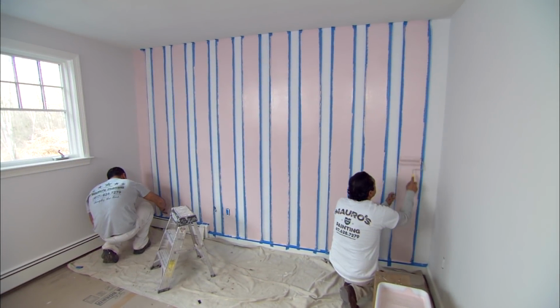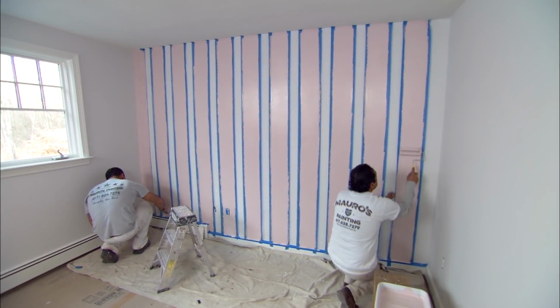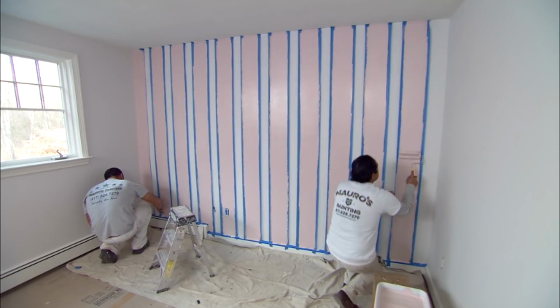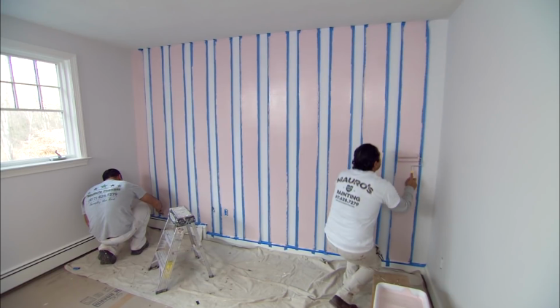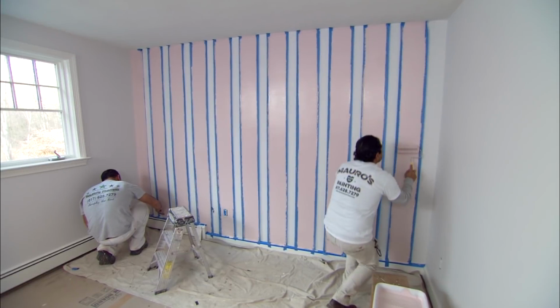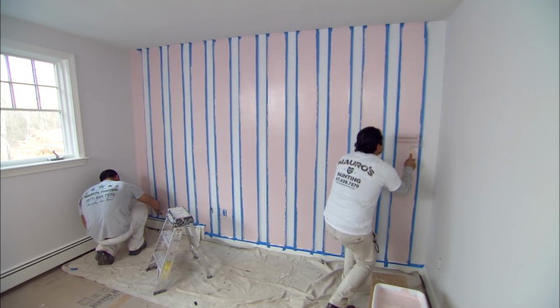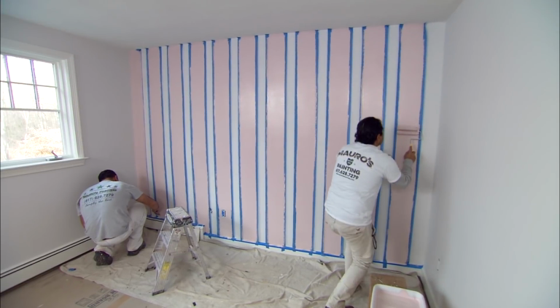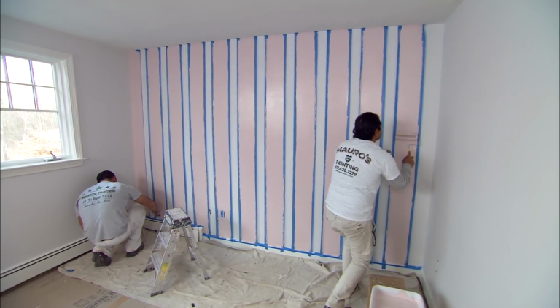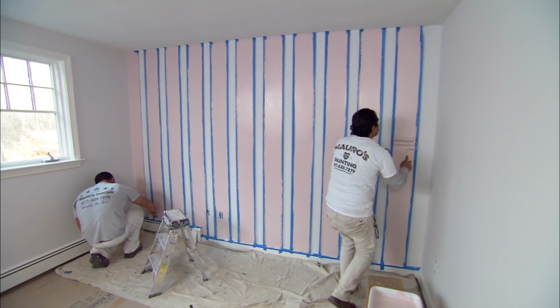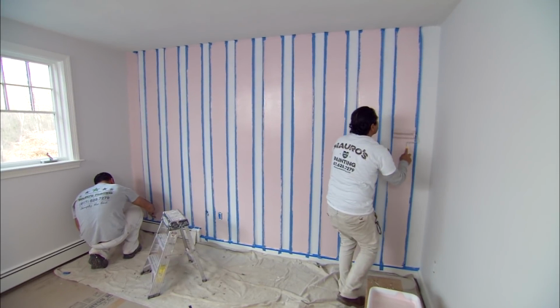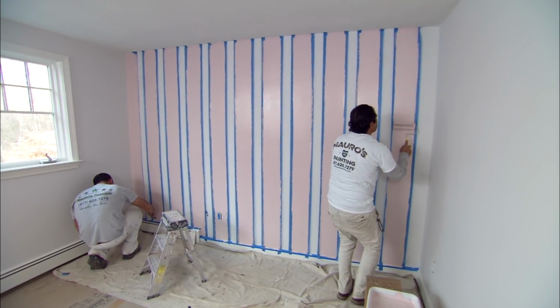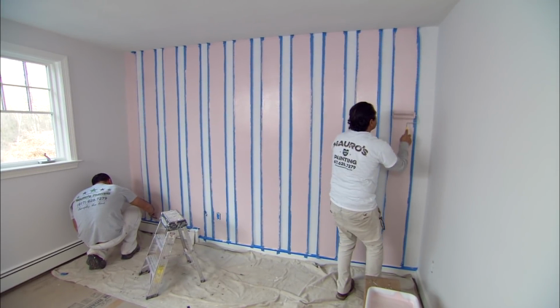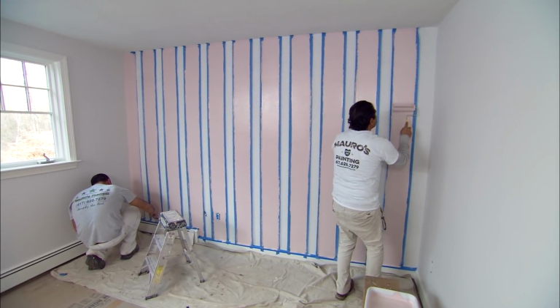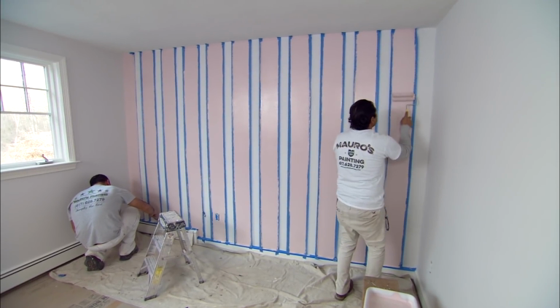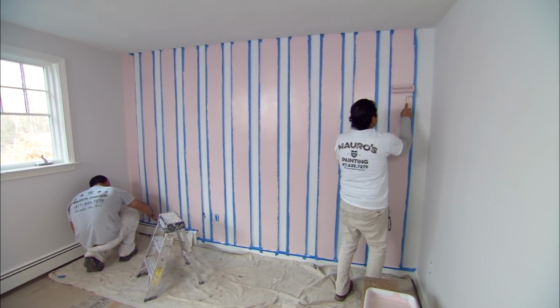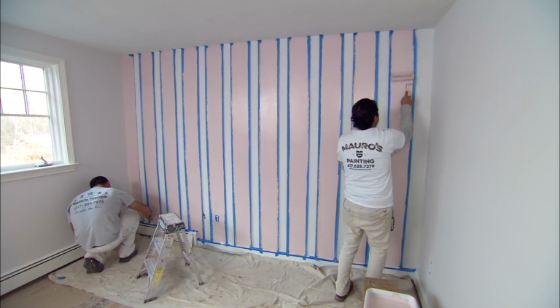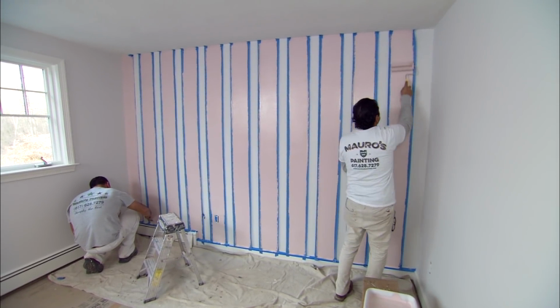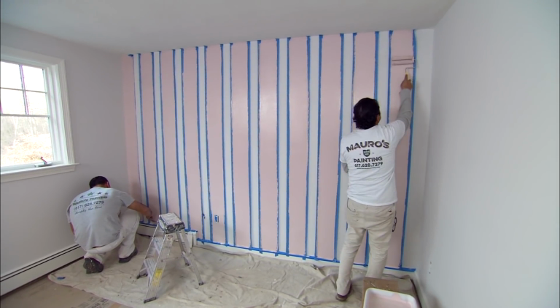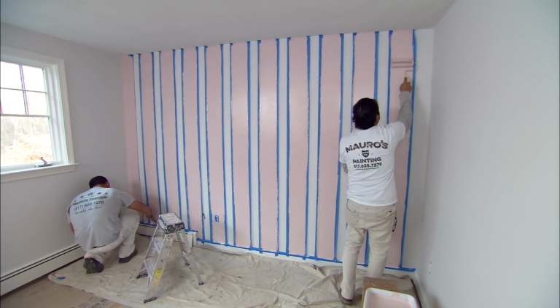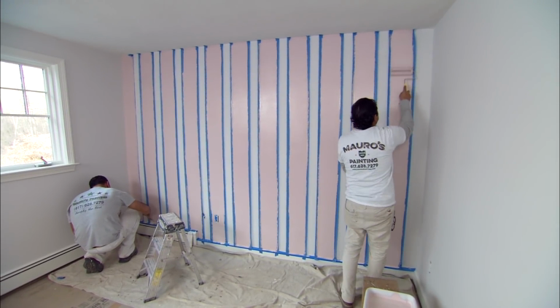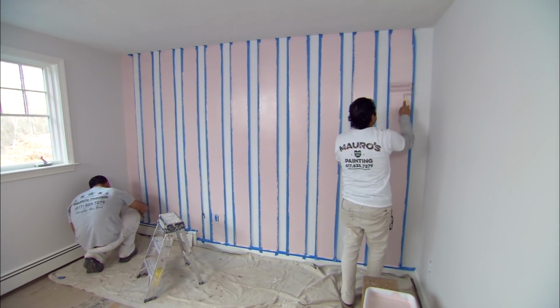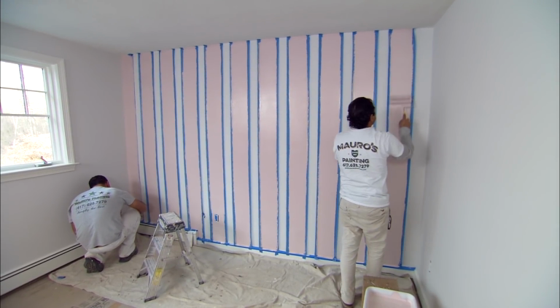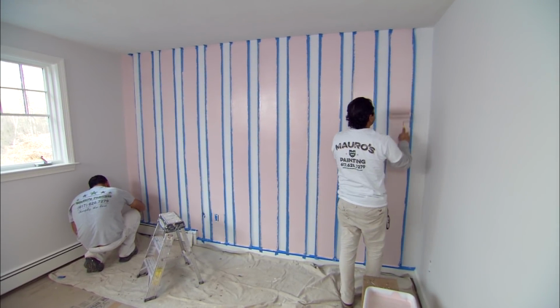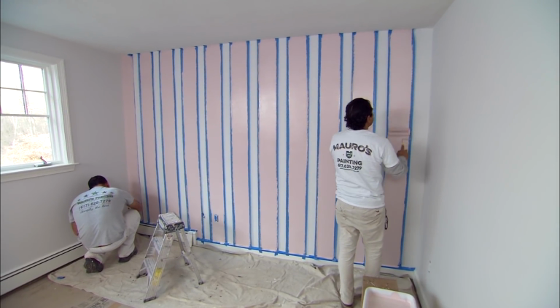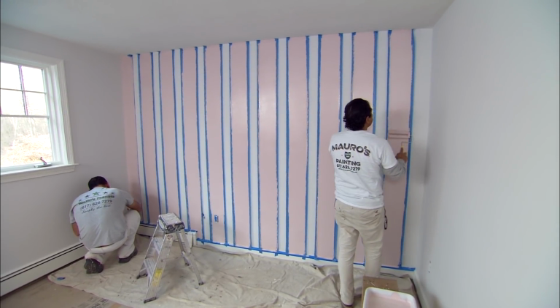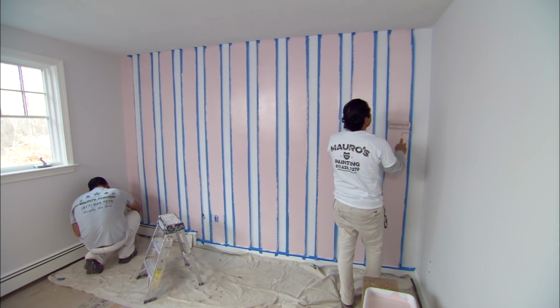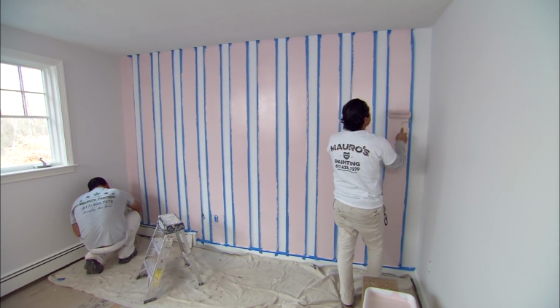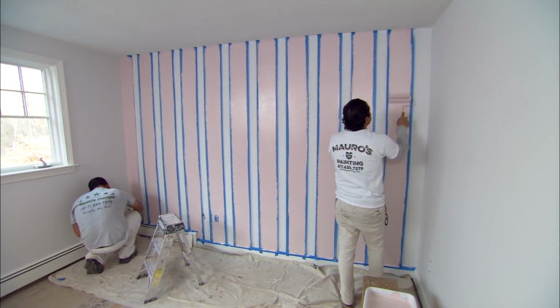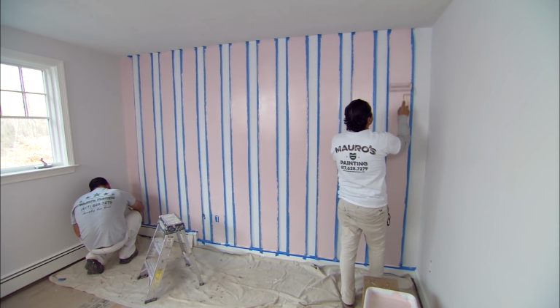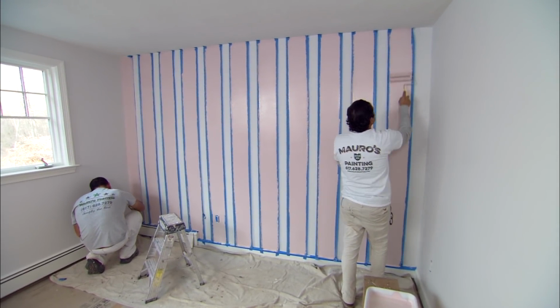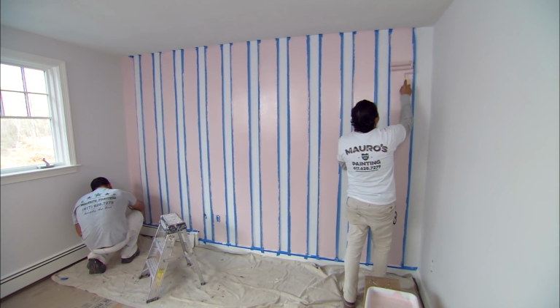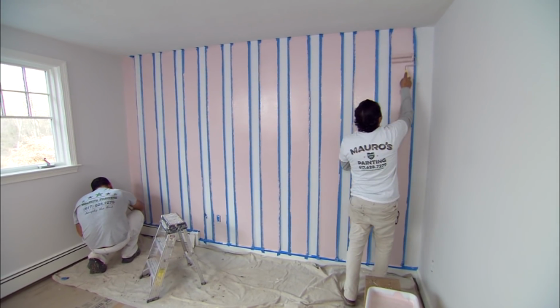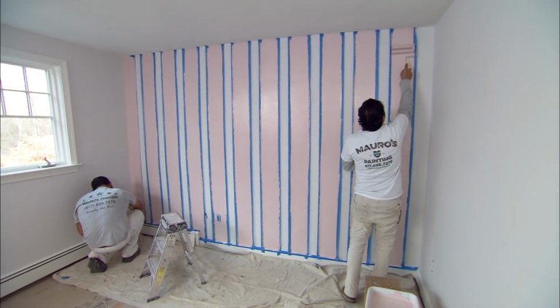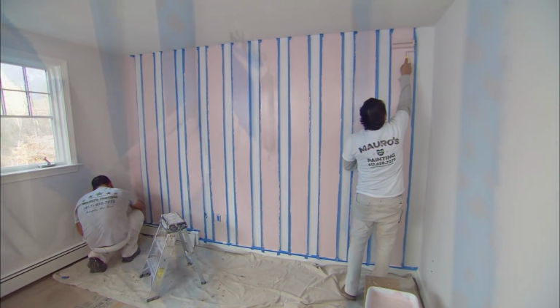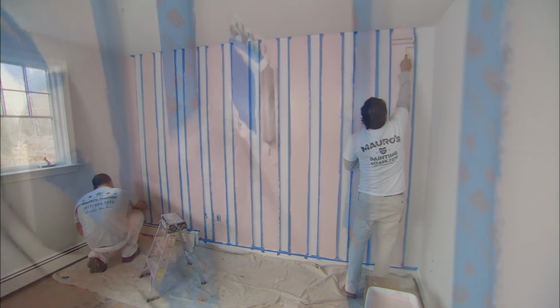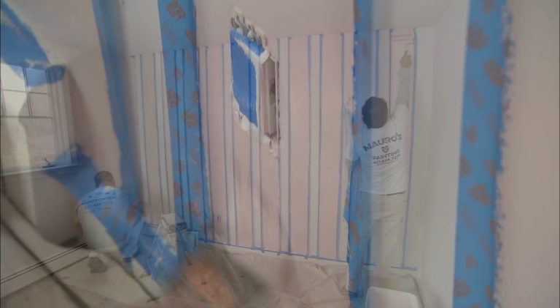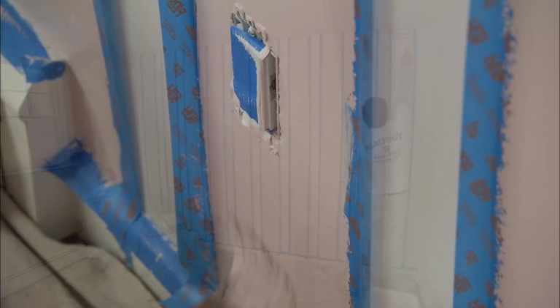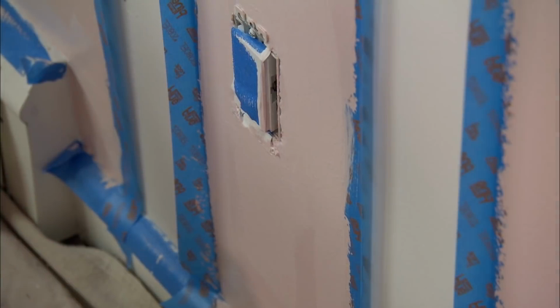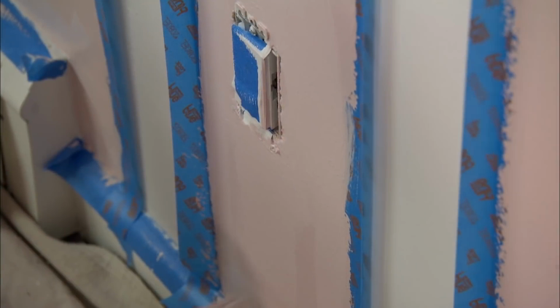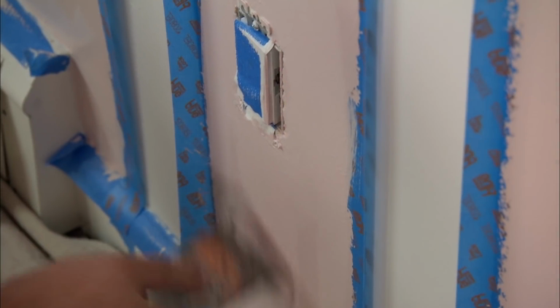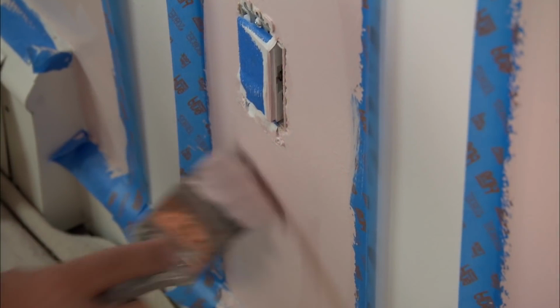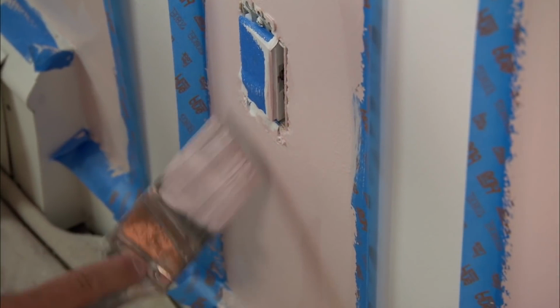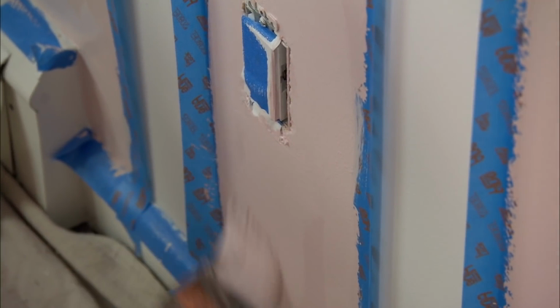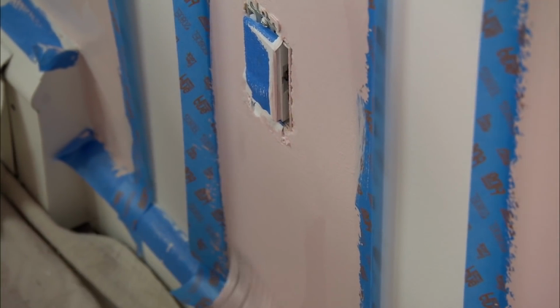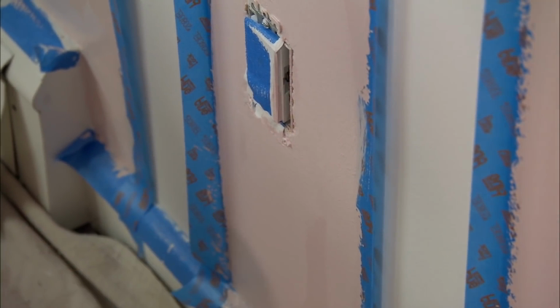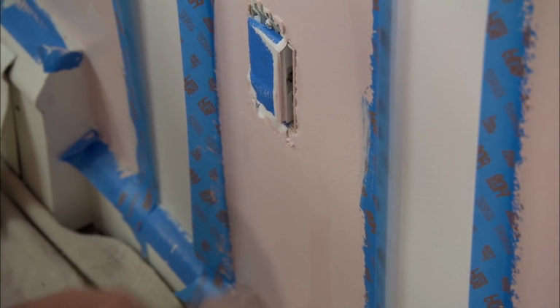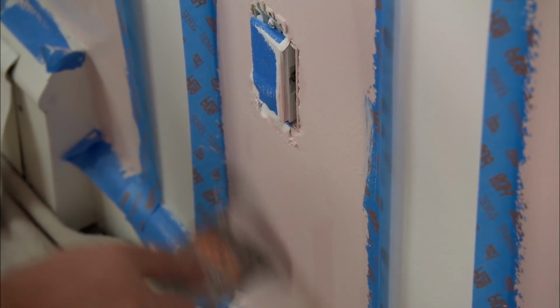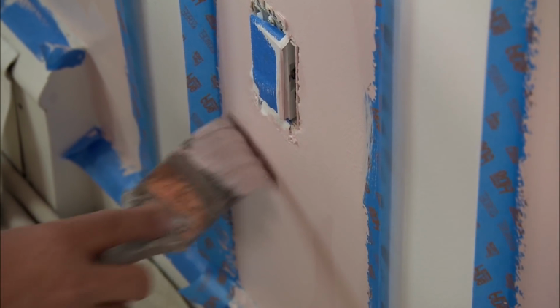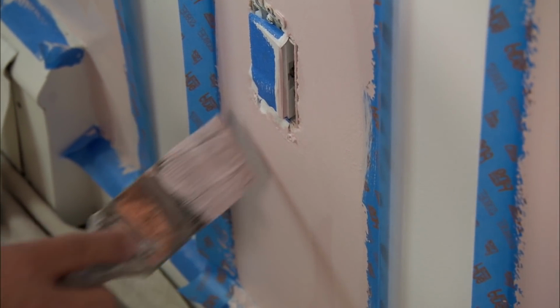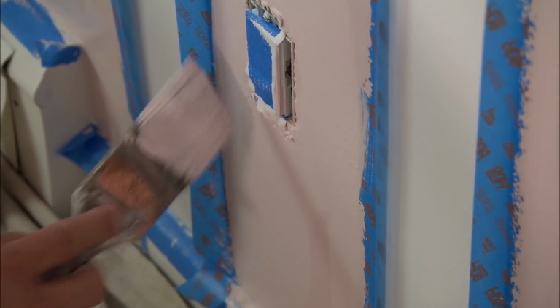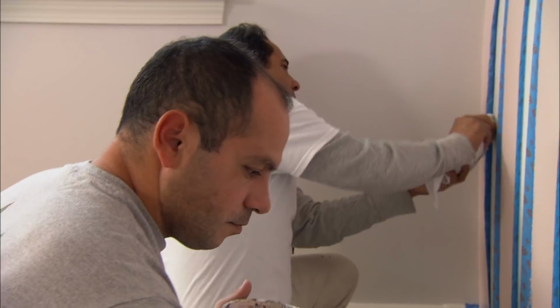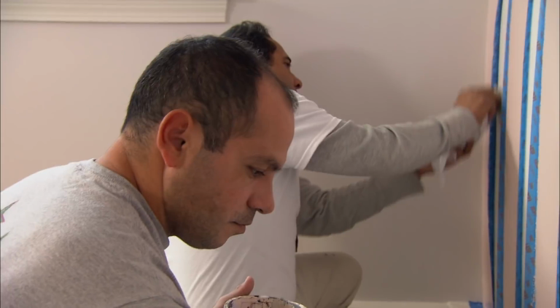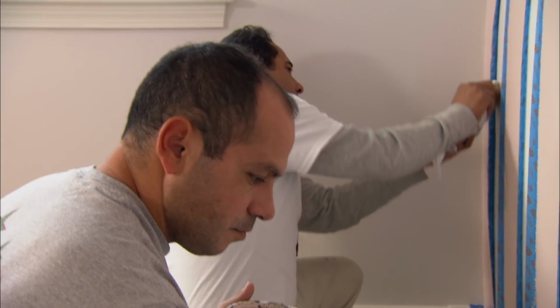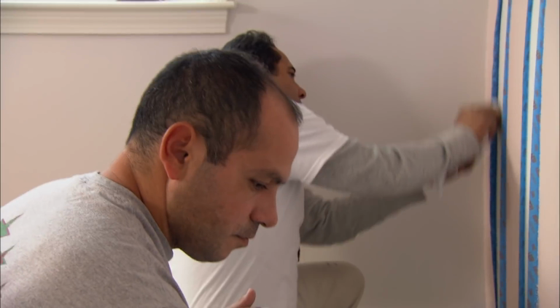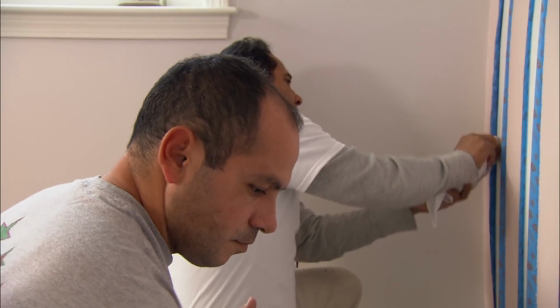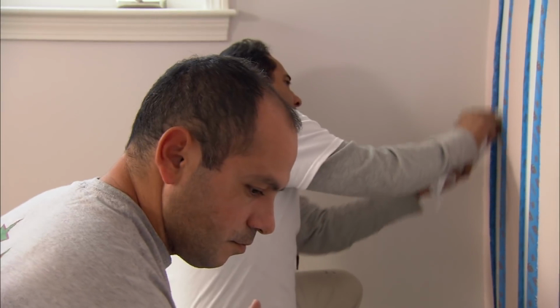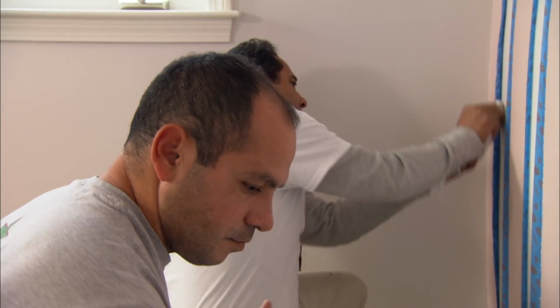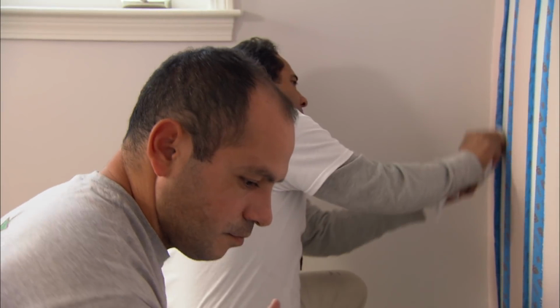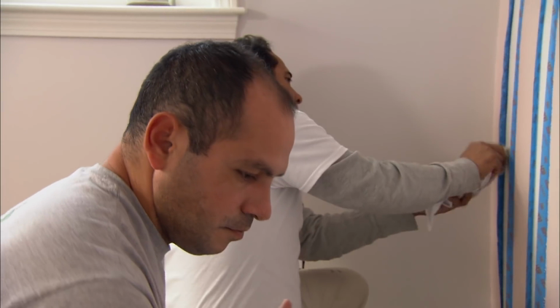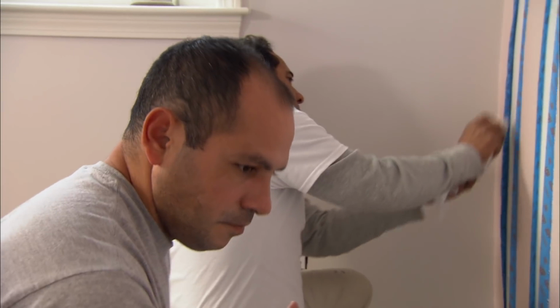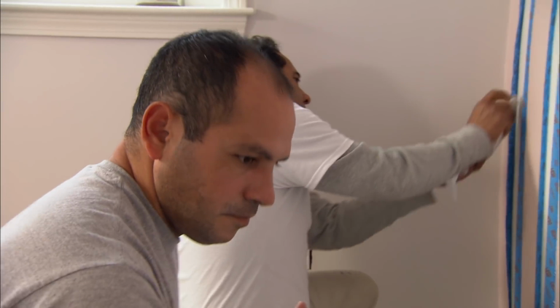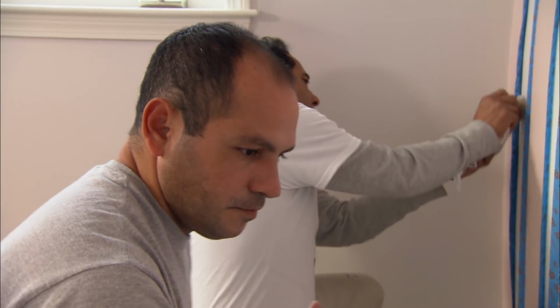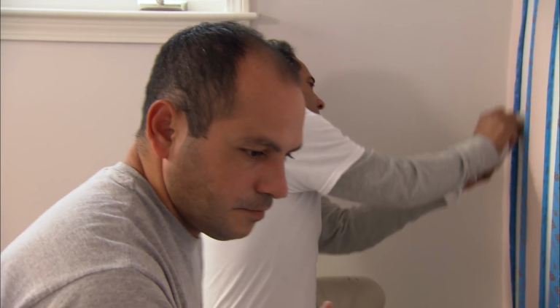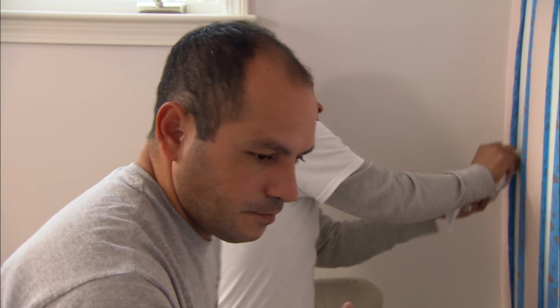Kevin, the last stripe is done. This needs to be dry for at least an hour until we put the second coat on. Looks good already.